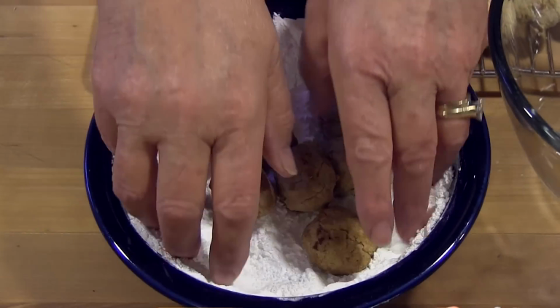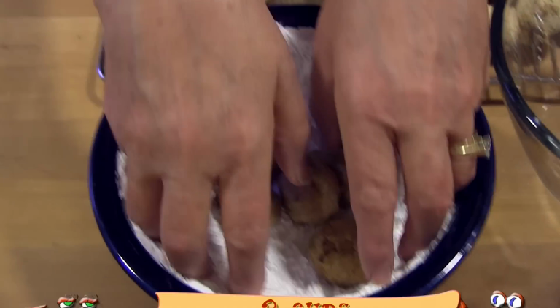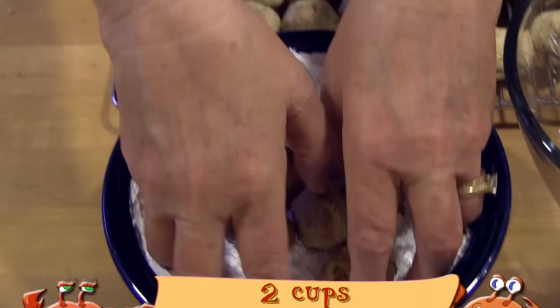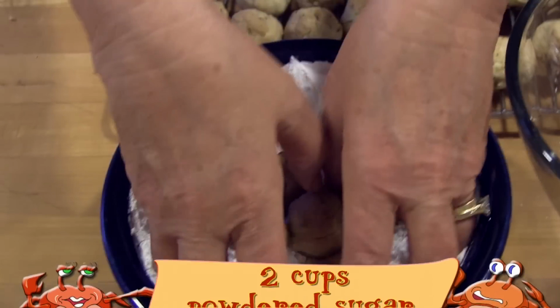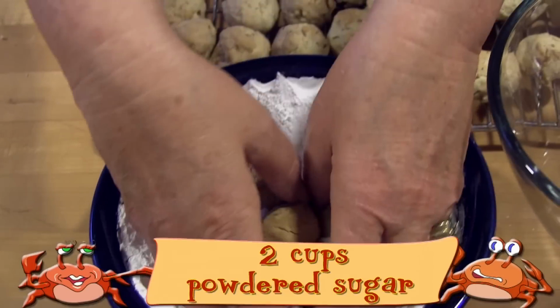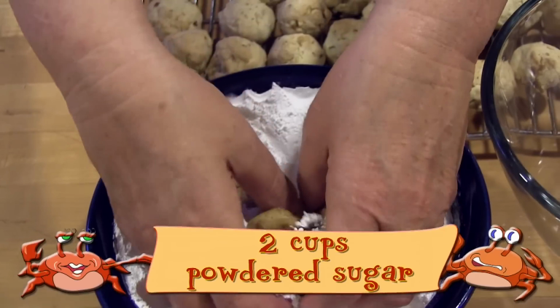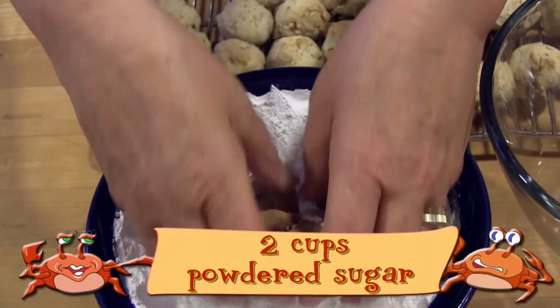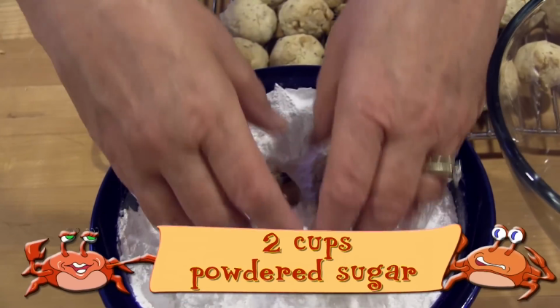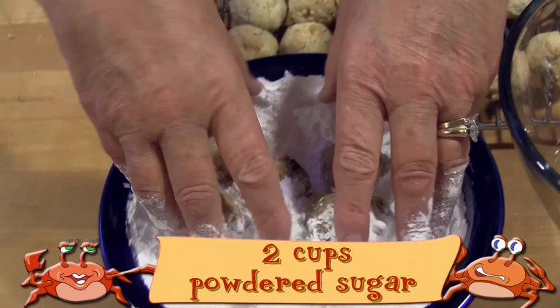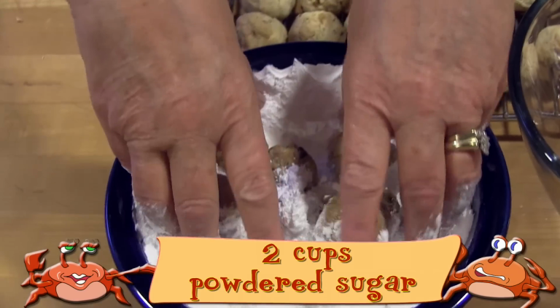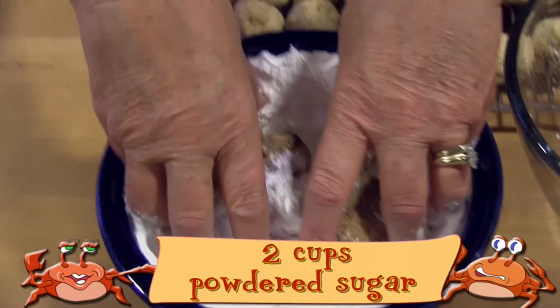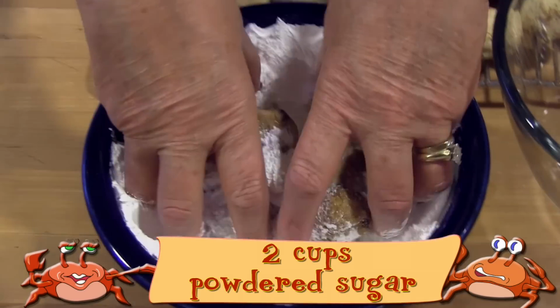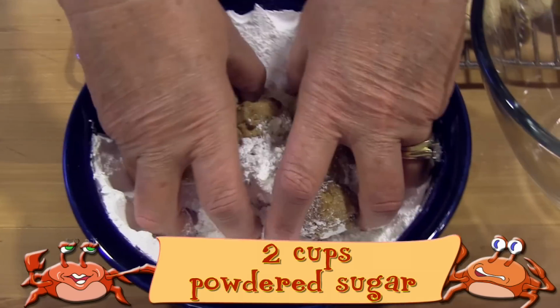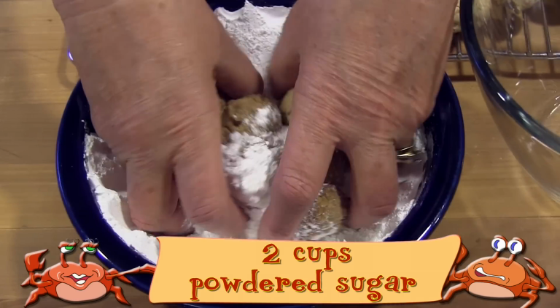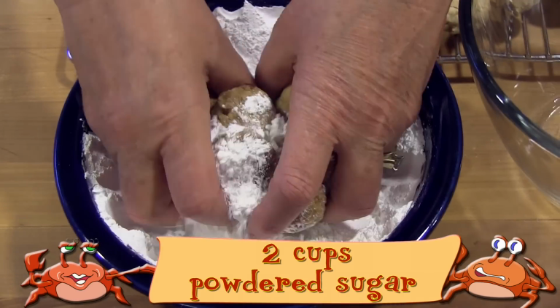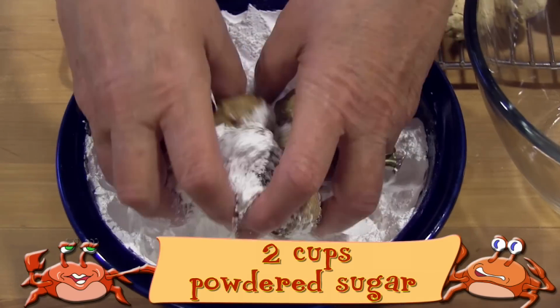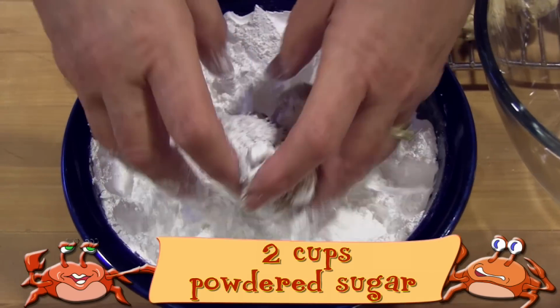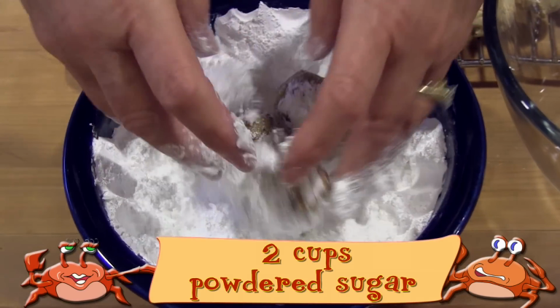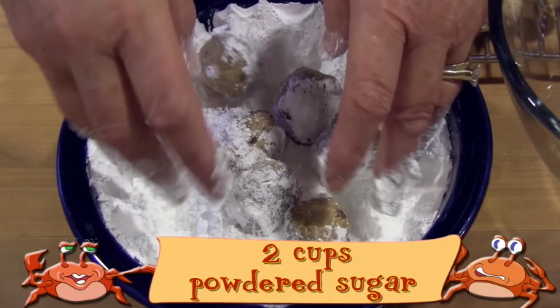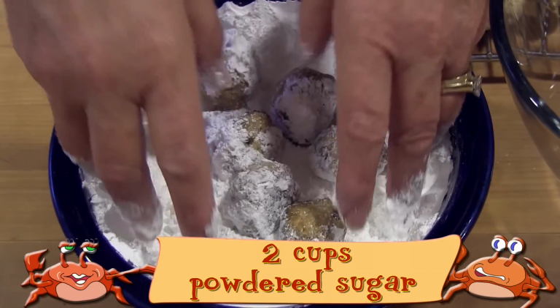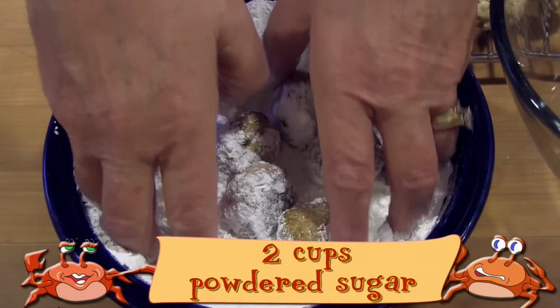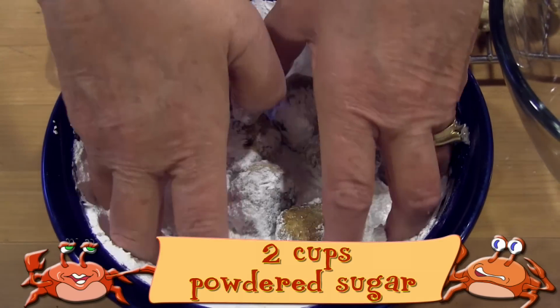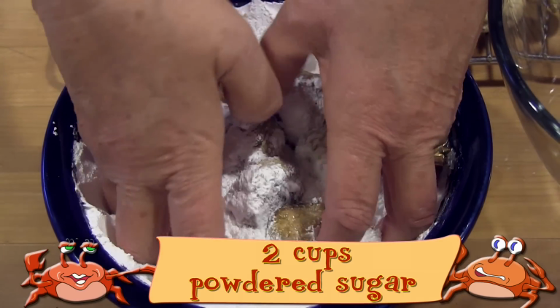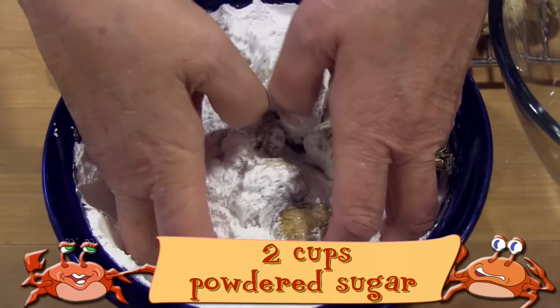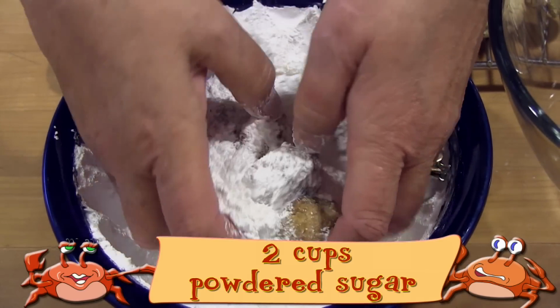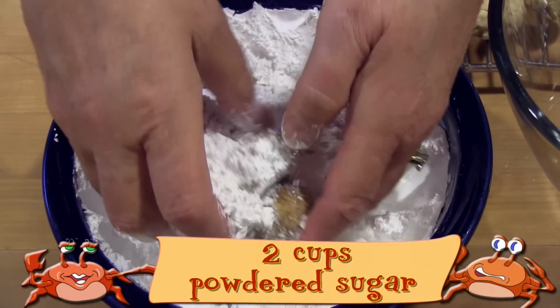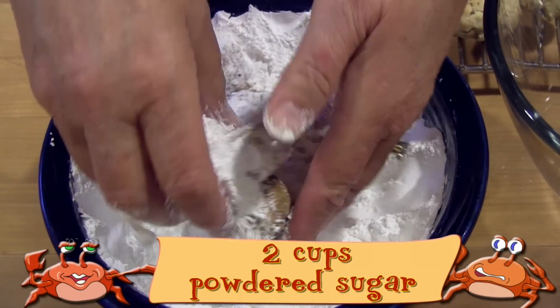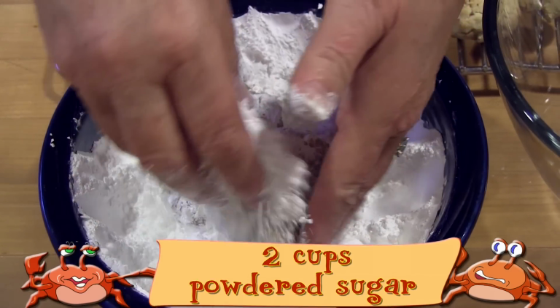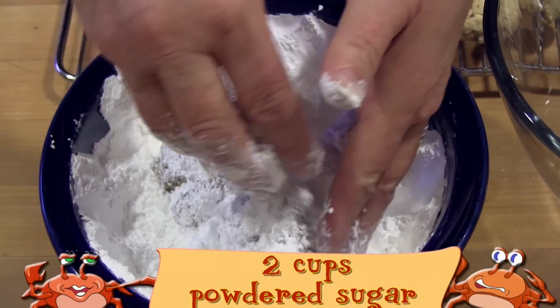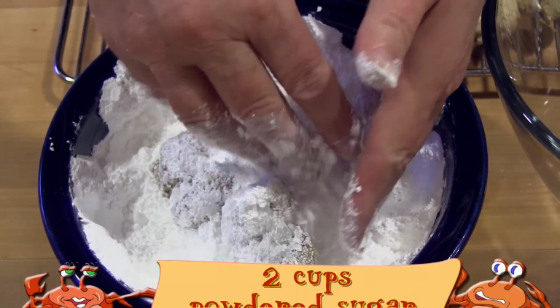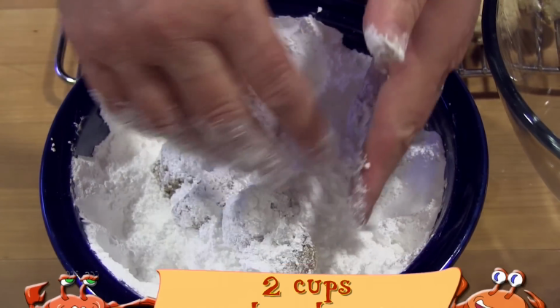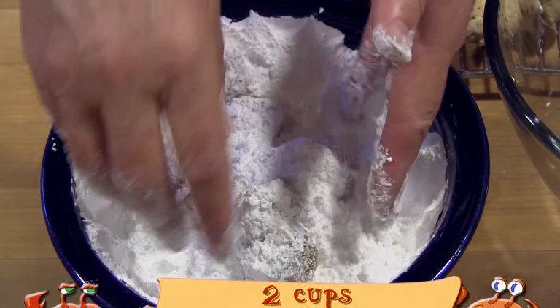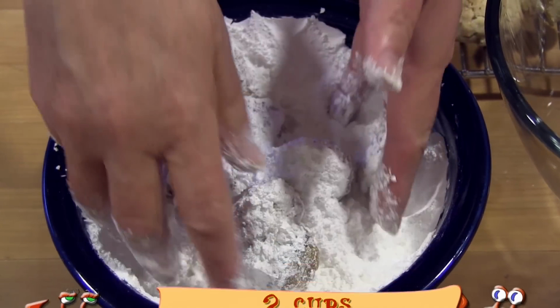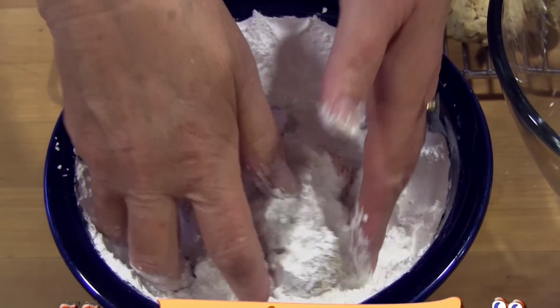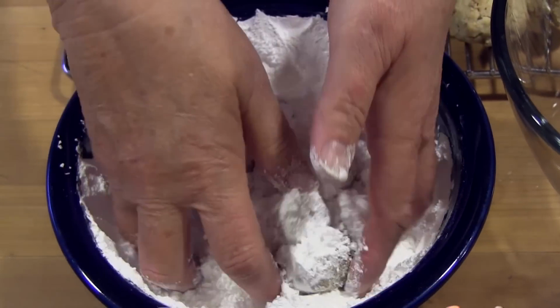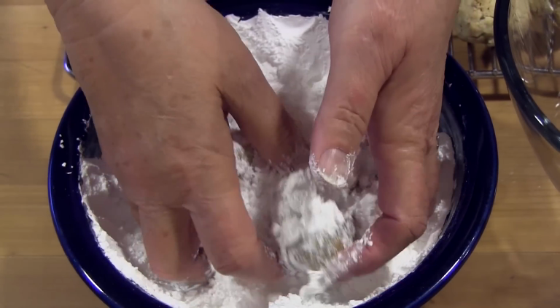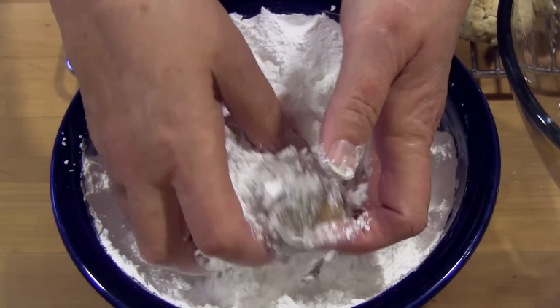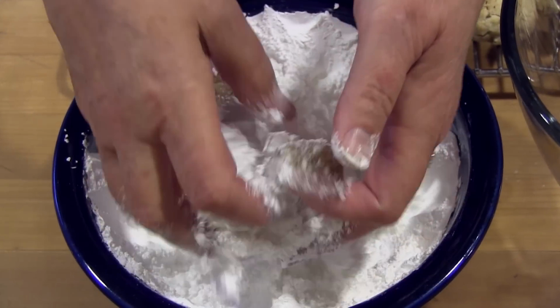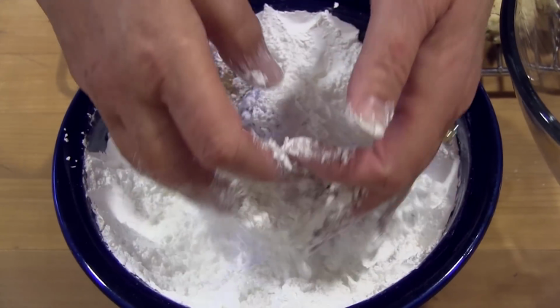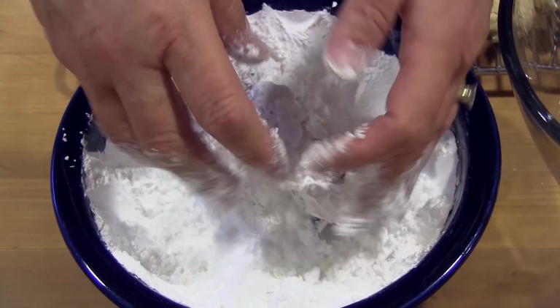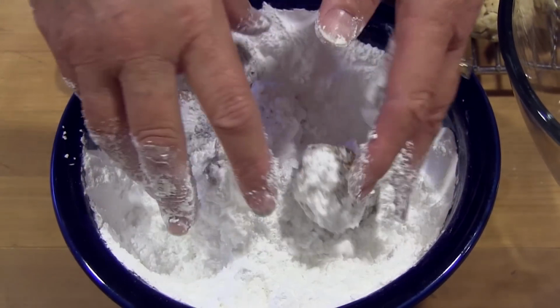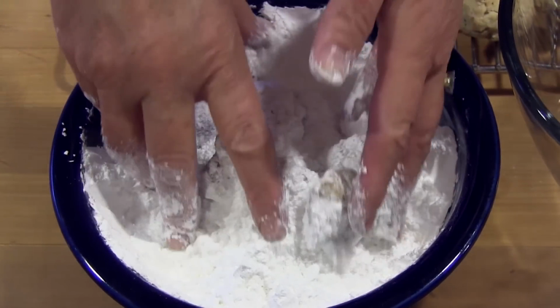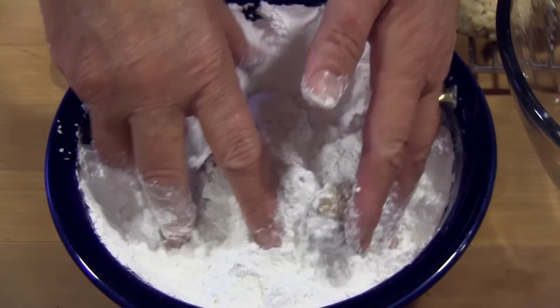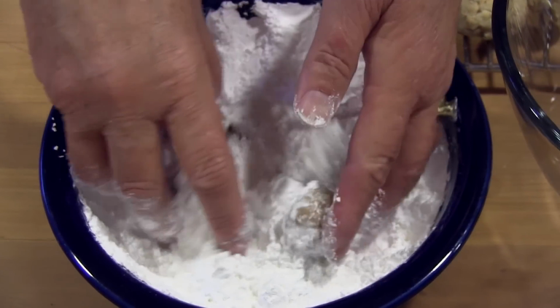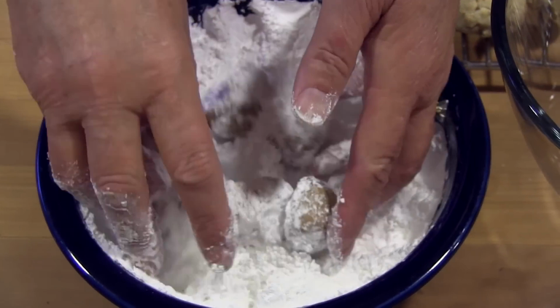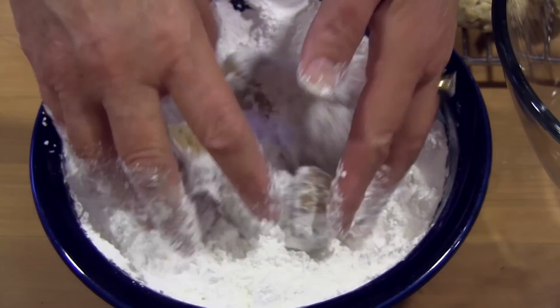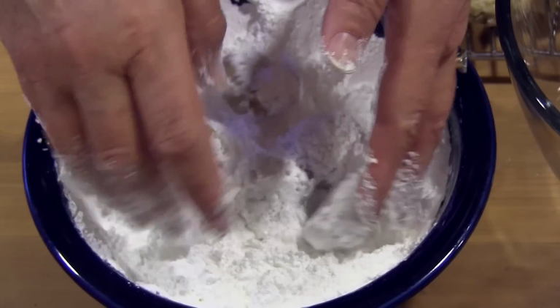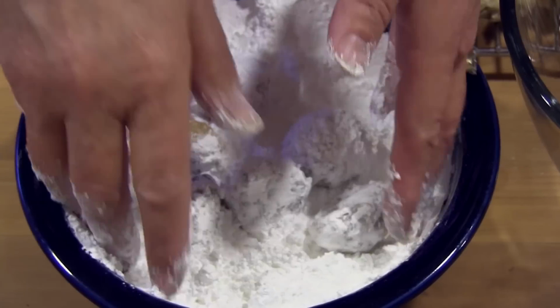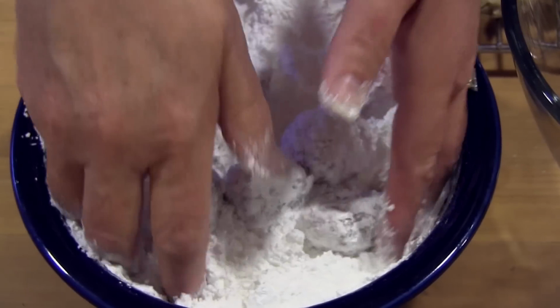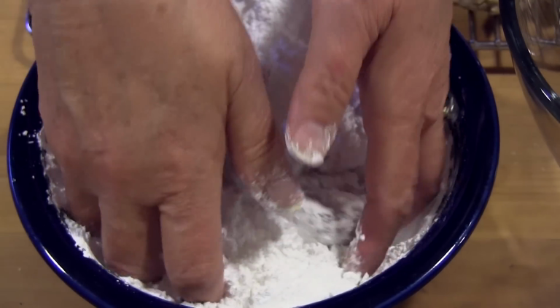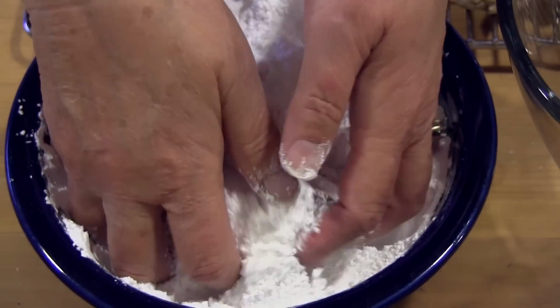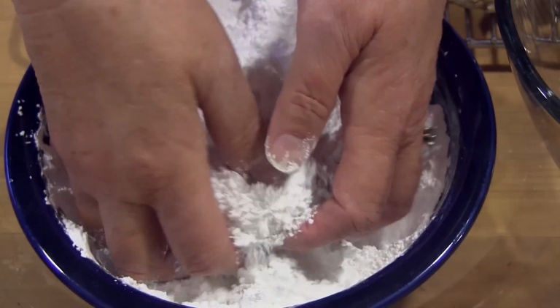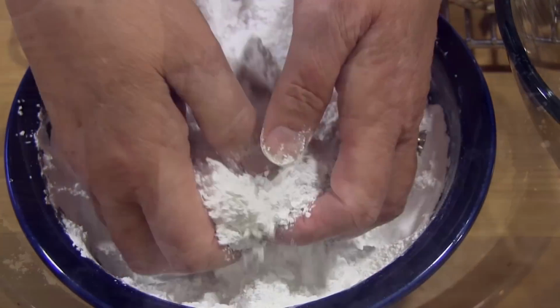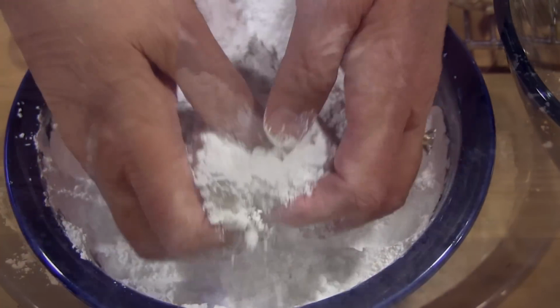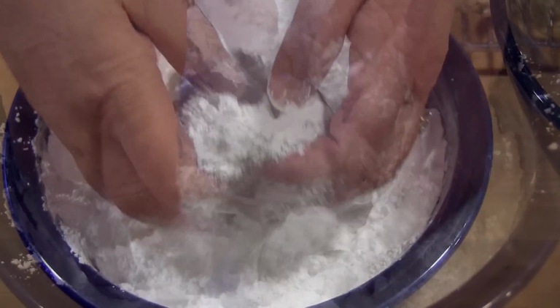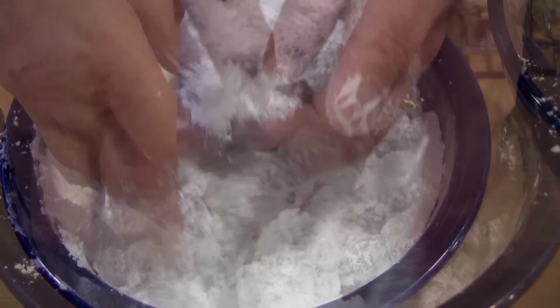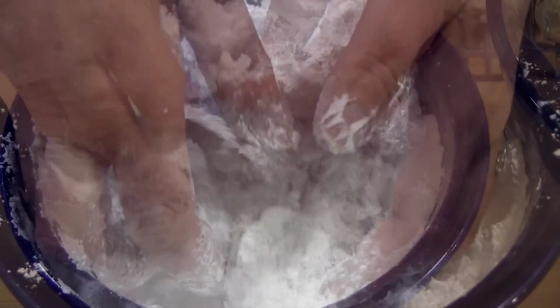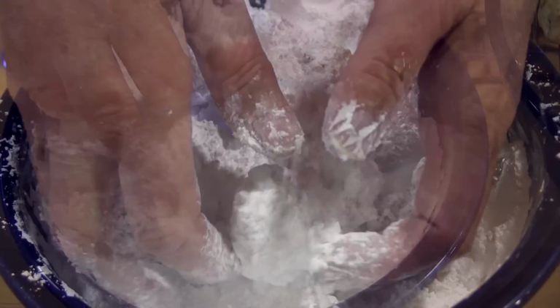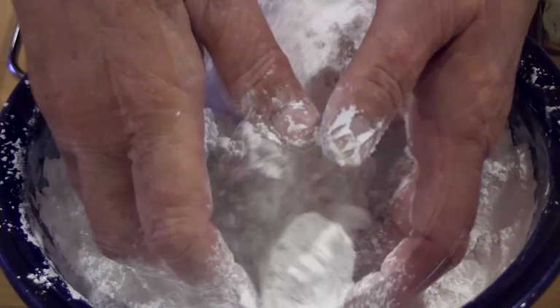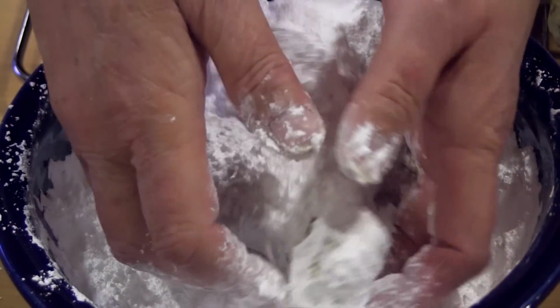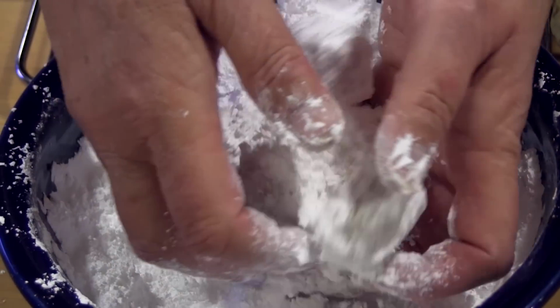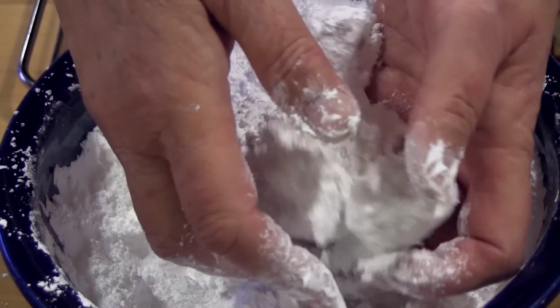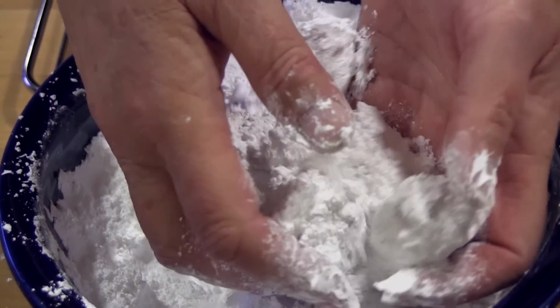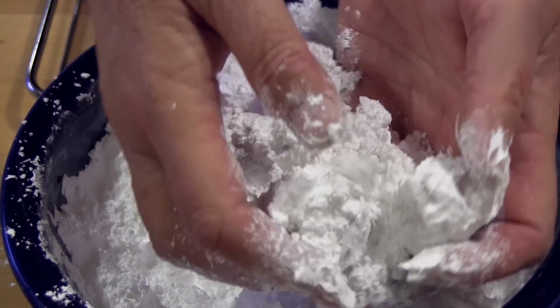While they're still warm, roll each cookie in powdered sugar. And then when they're completely cooled, roll them in powdered sugar again.